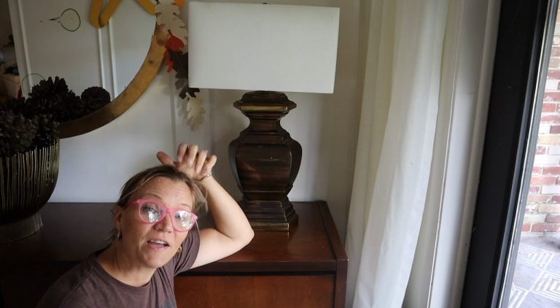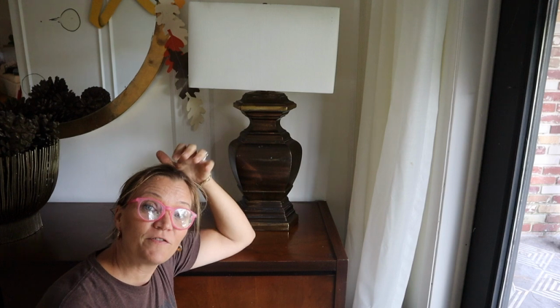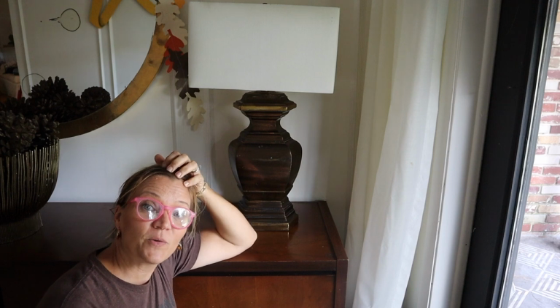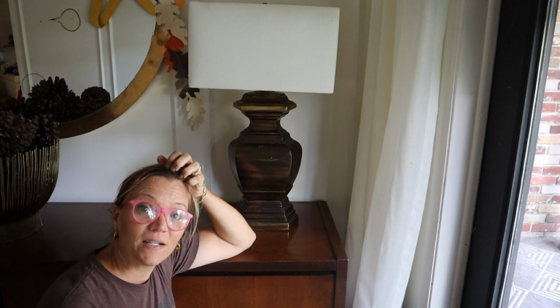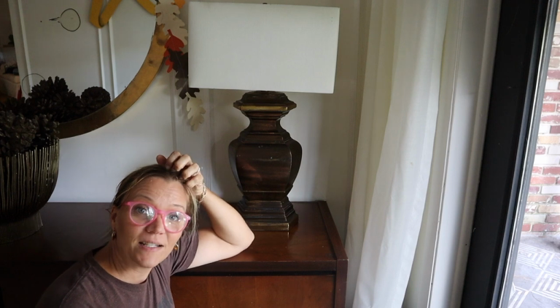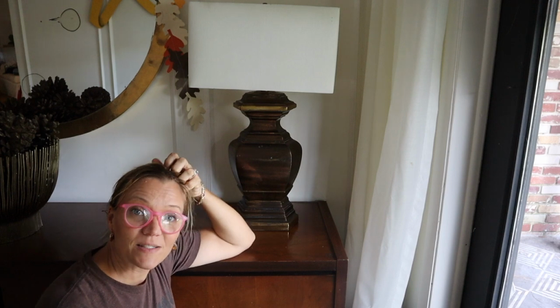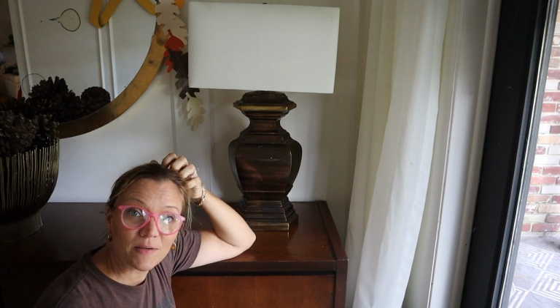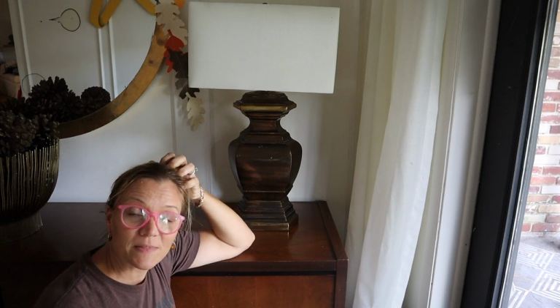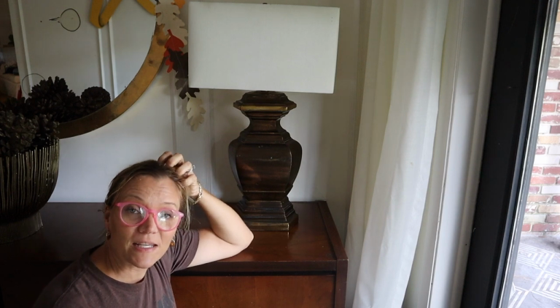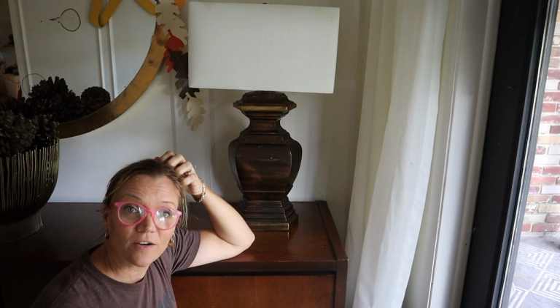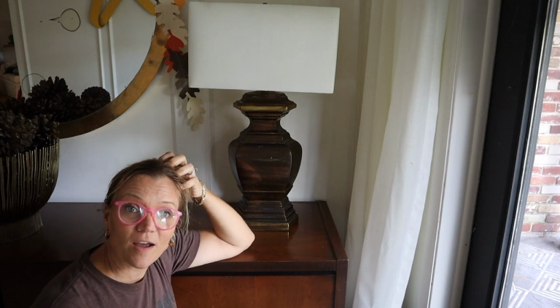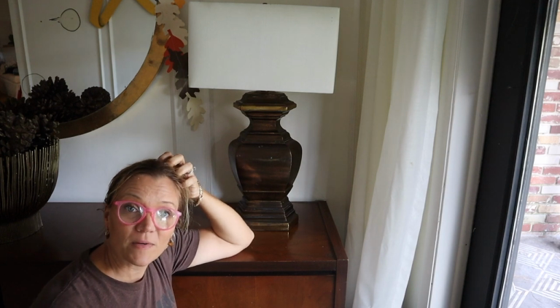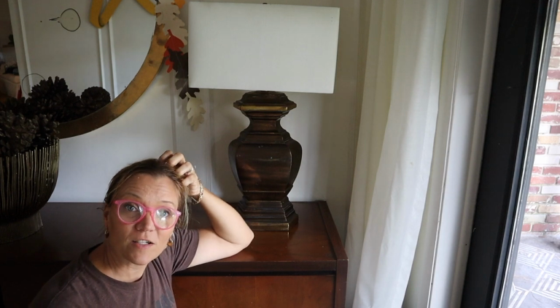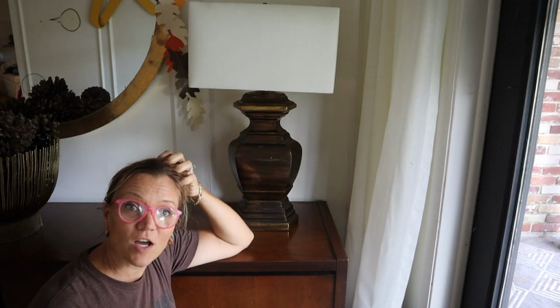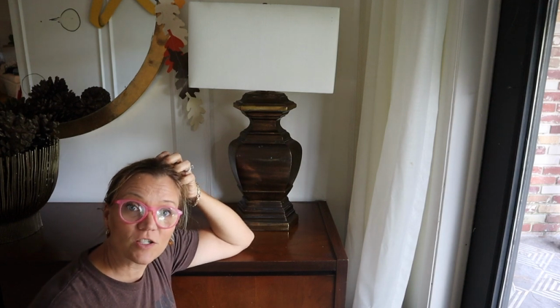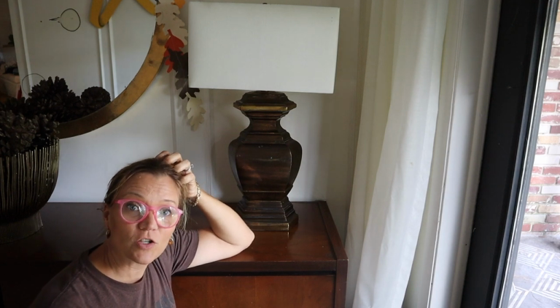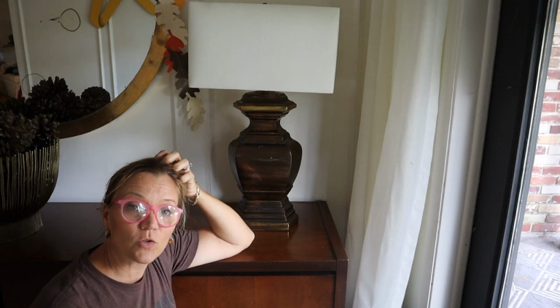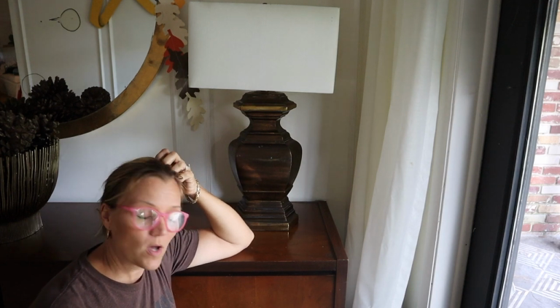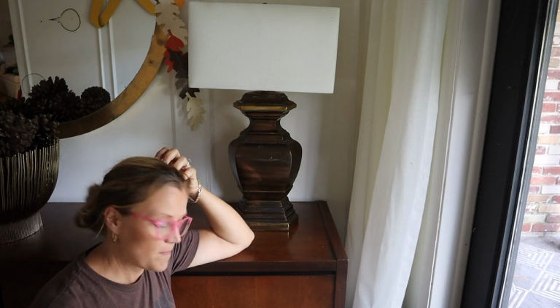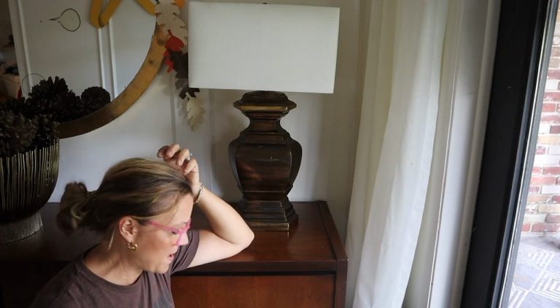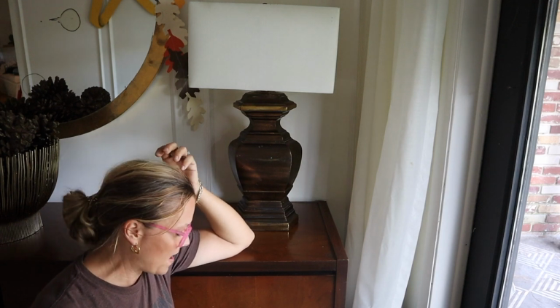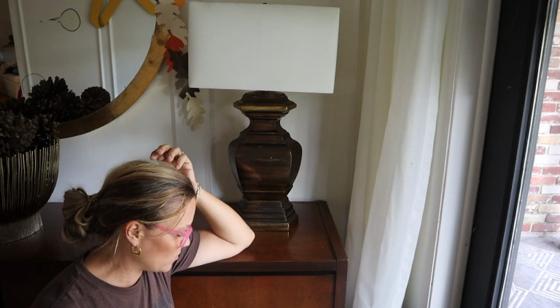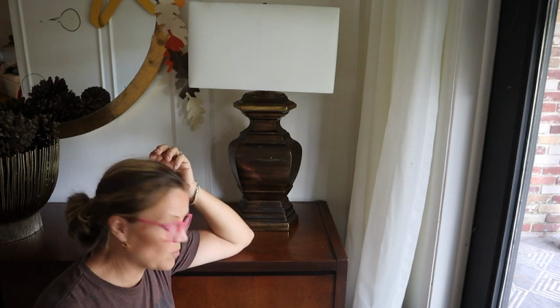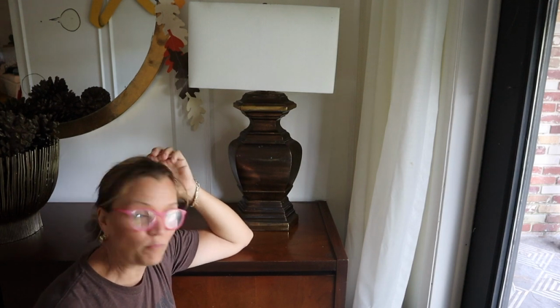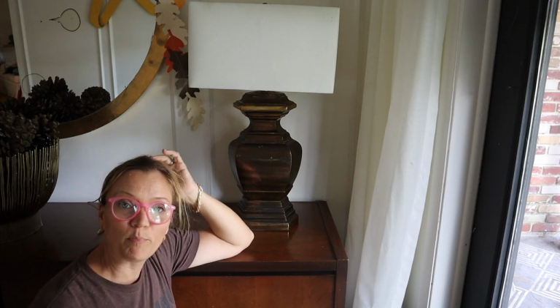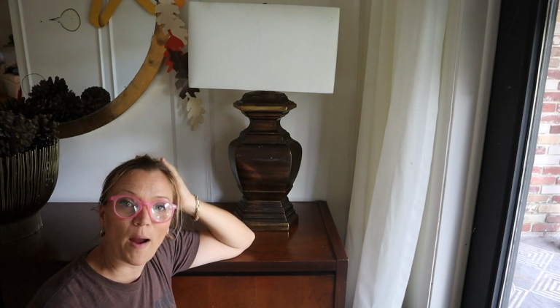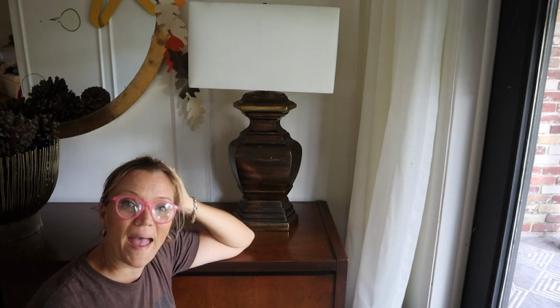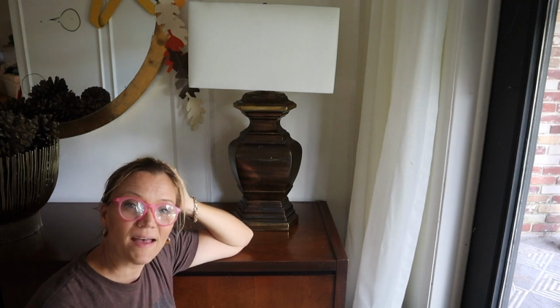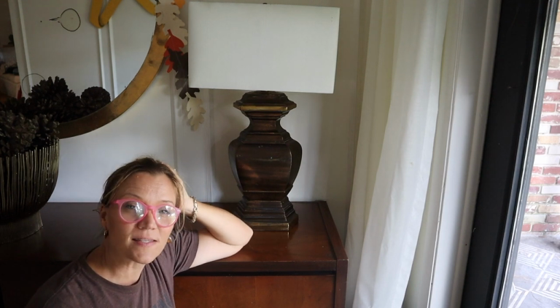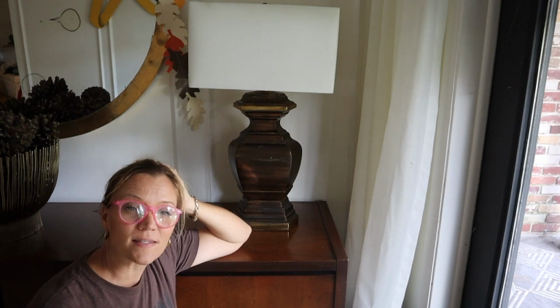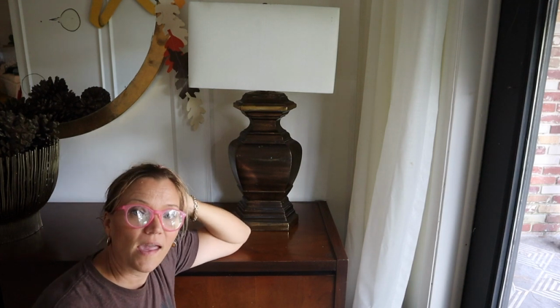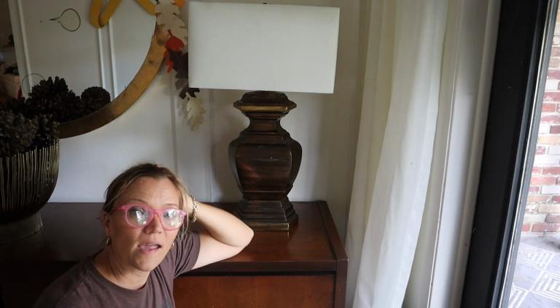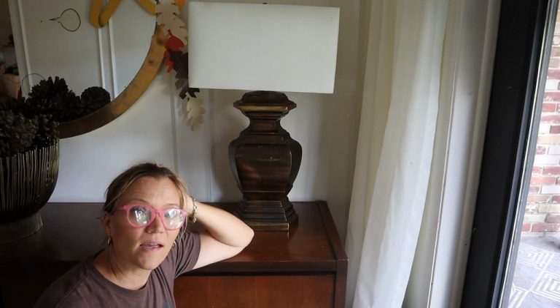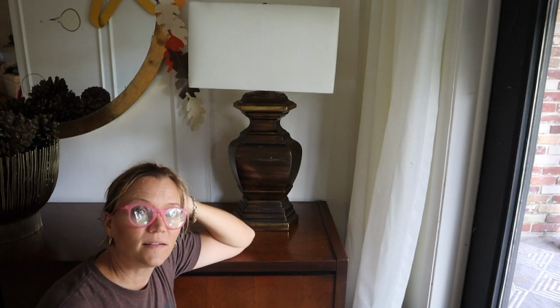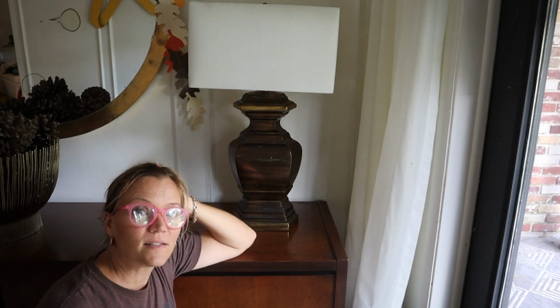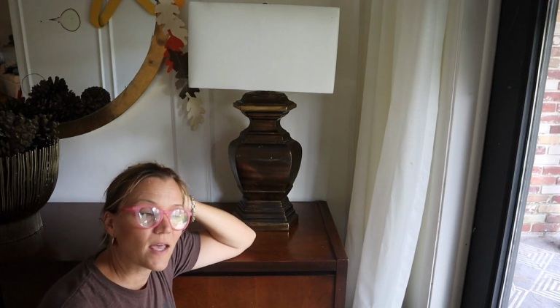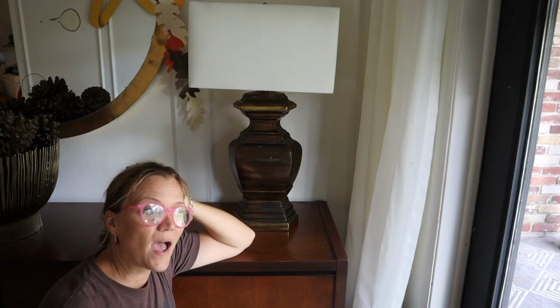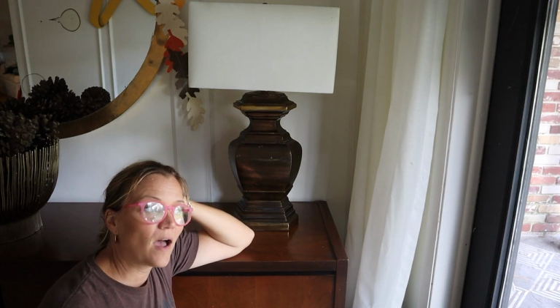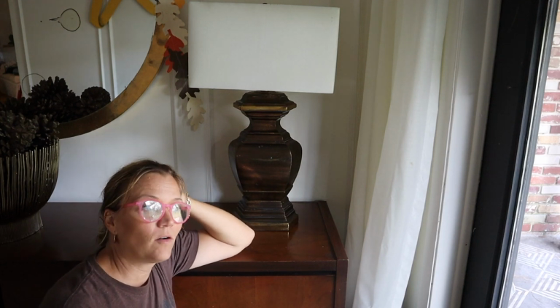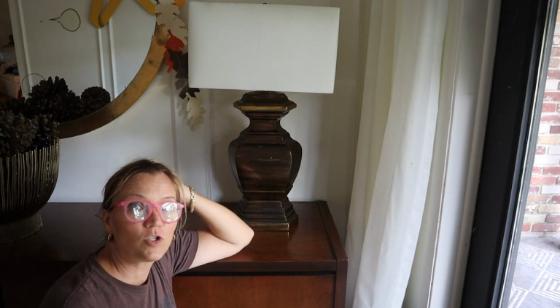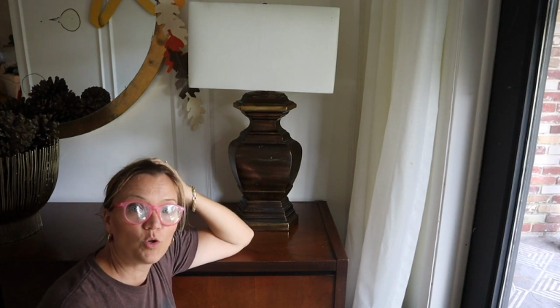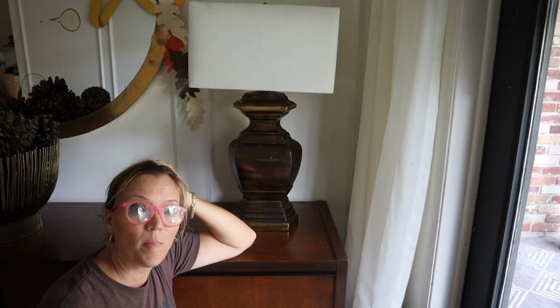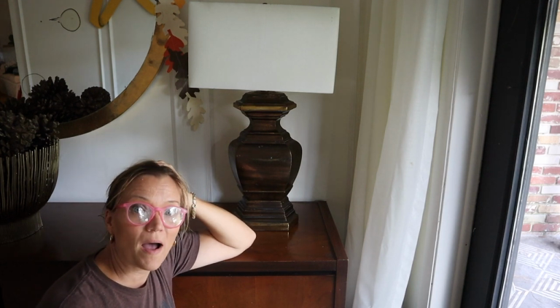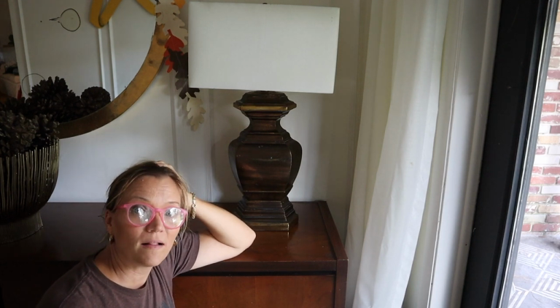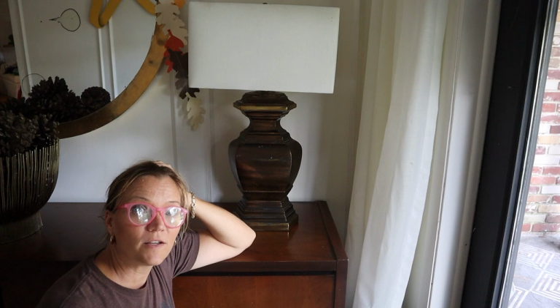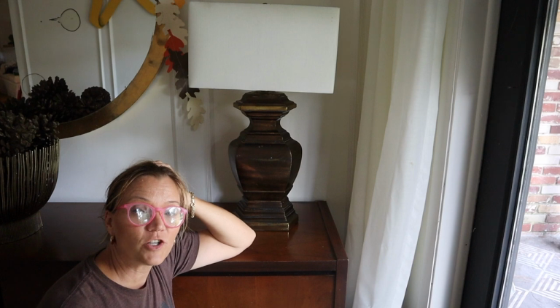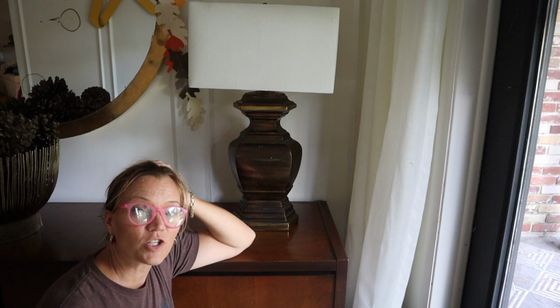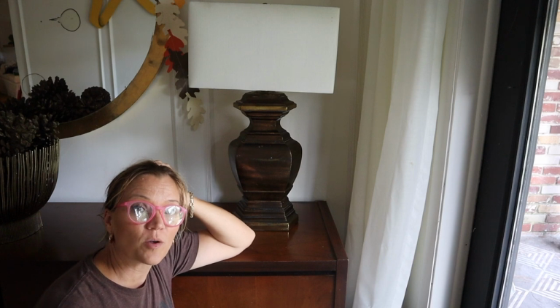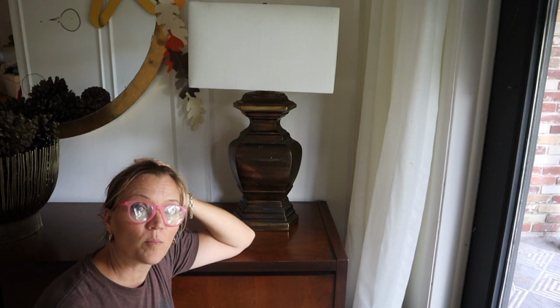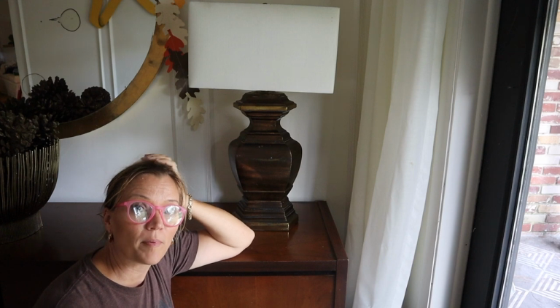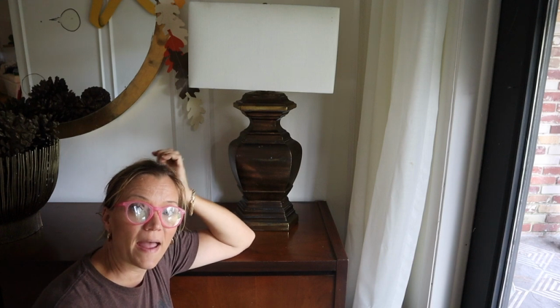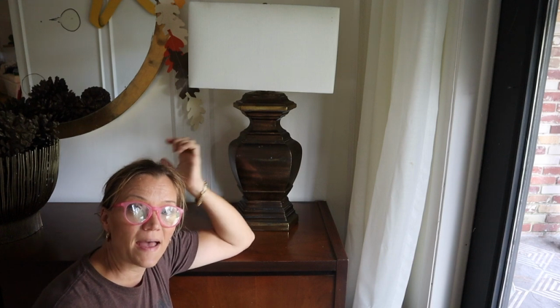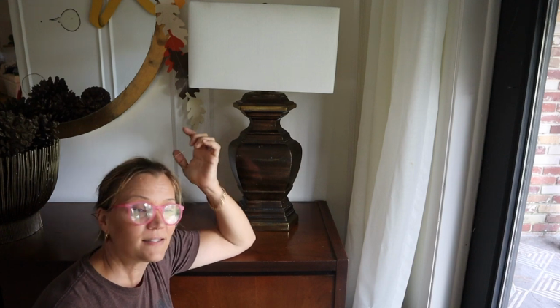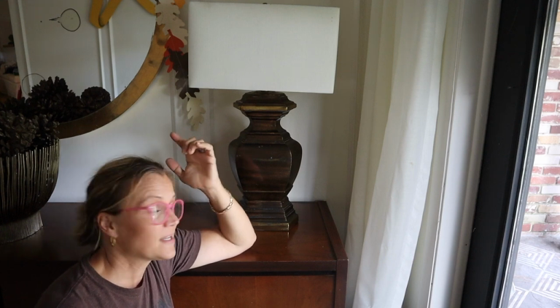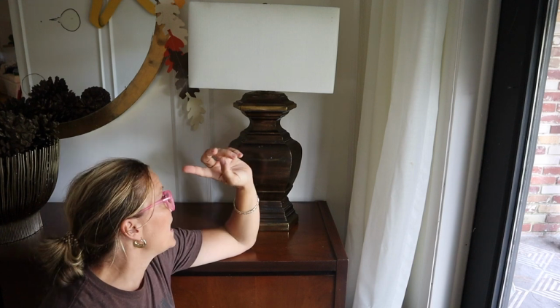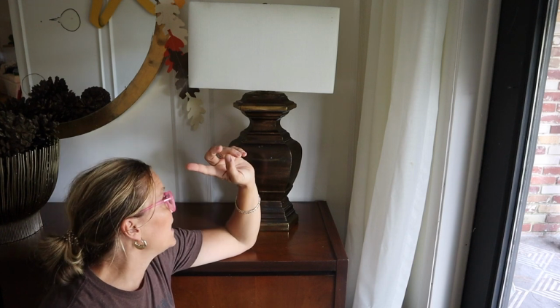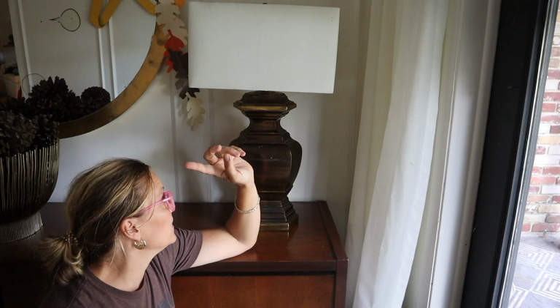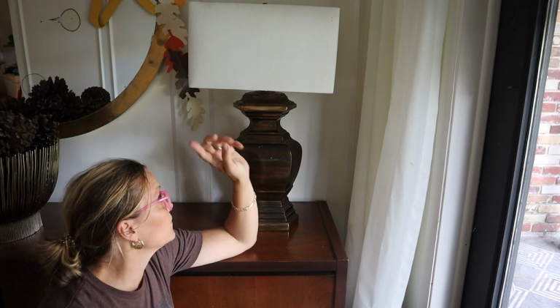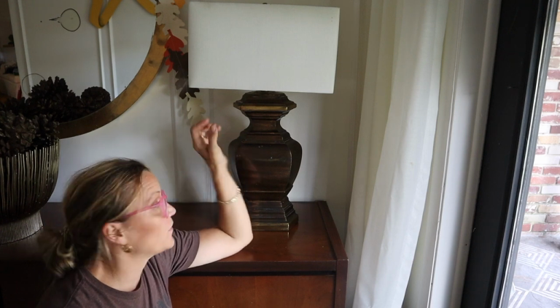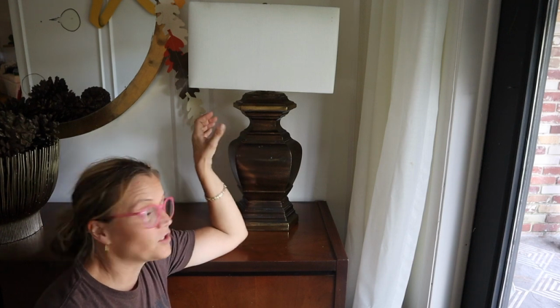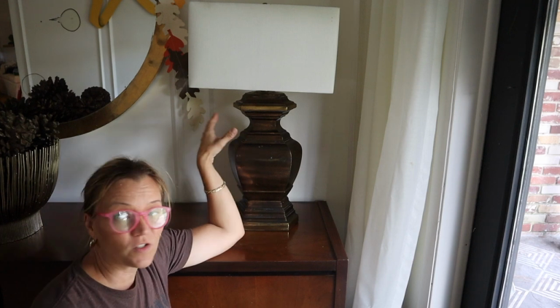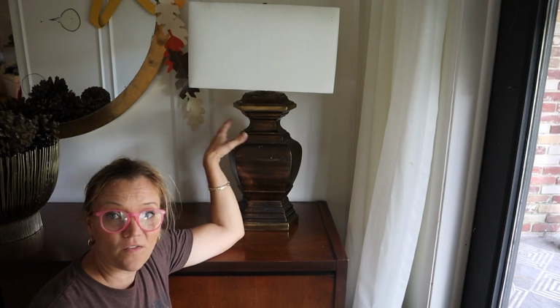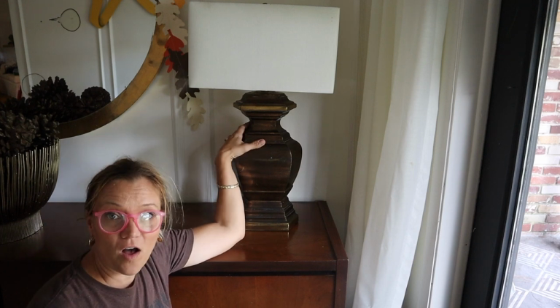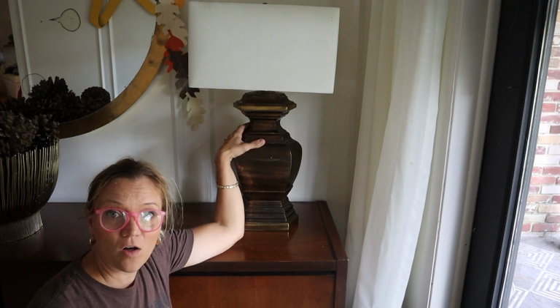Hi everyone, it's Mimsy here. I'm going to talk to you about brass and how to polish brass.